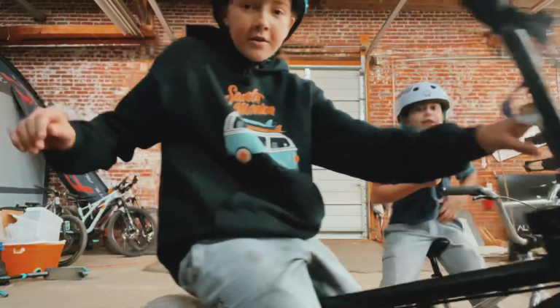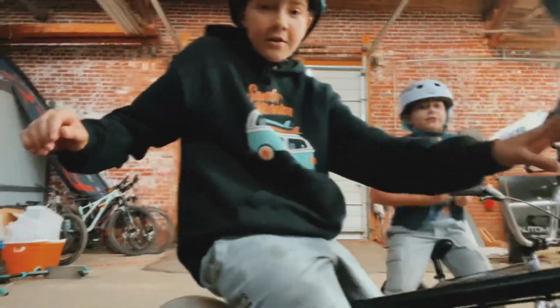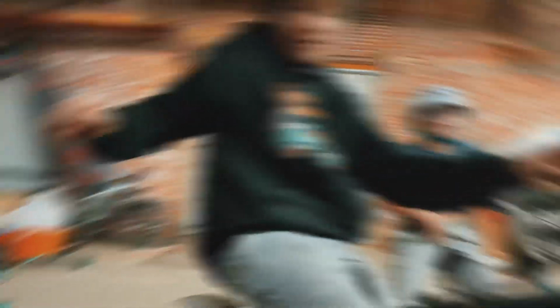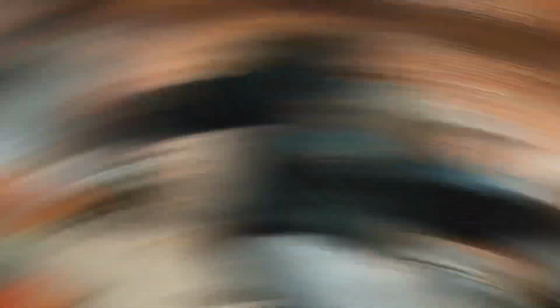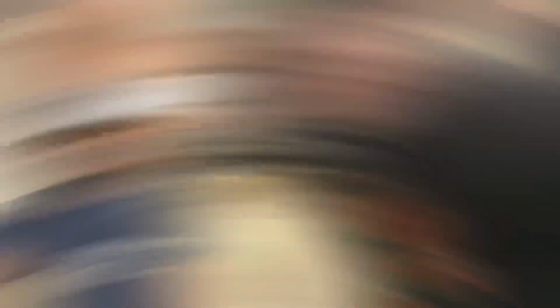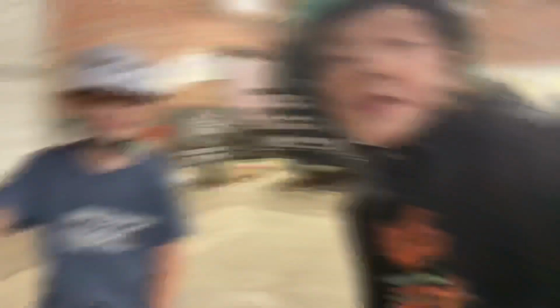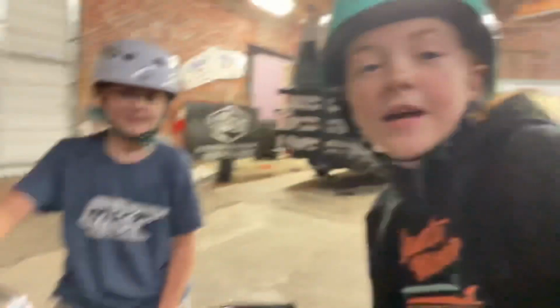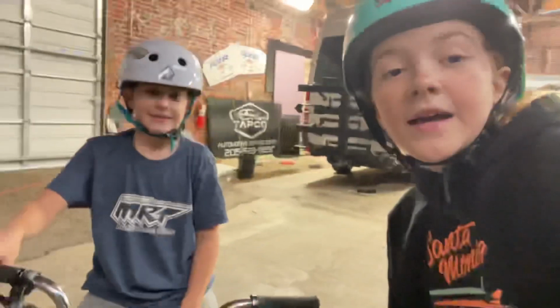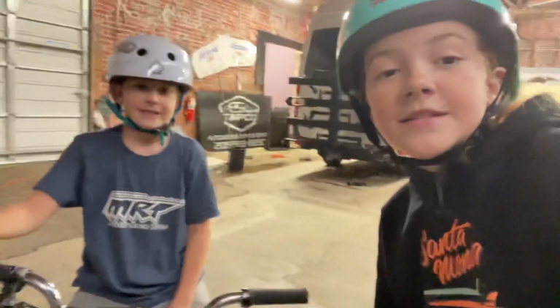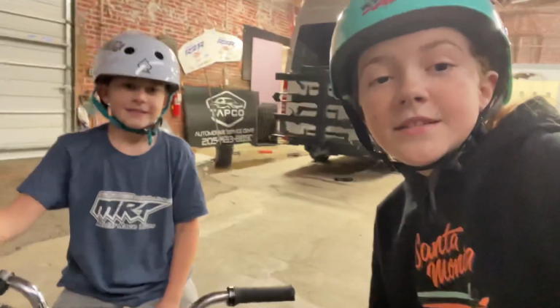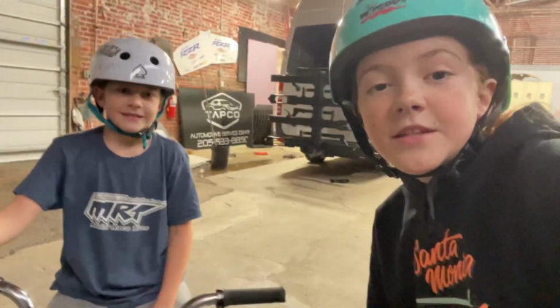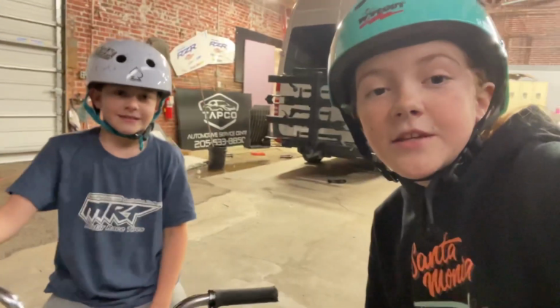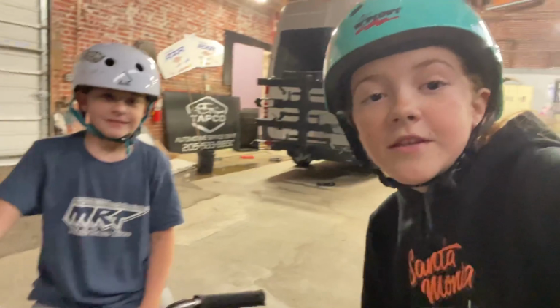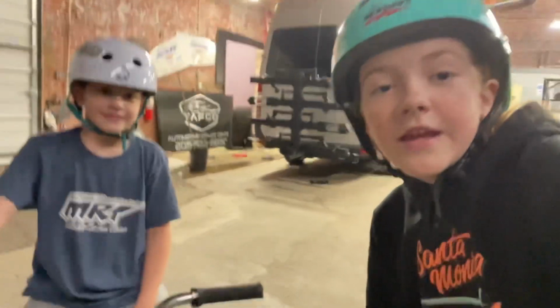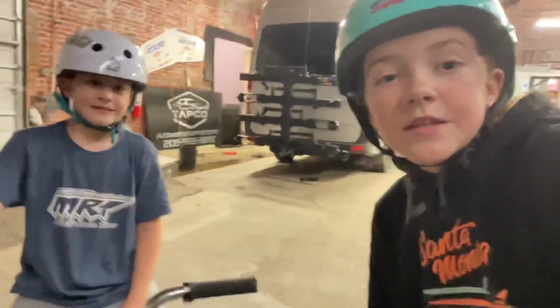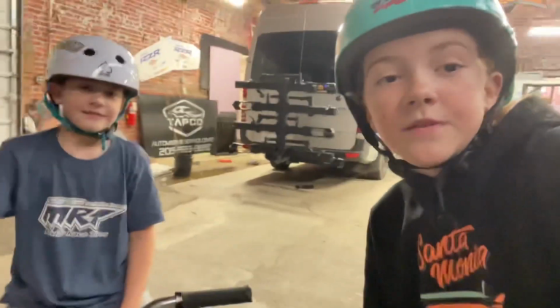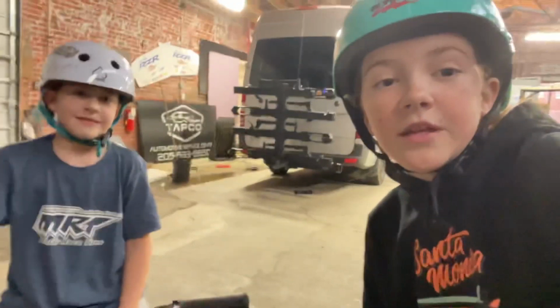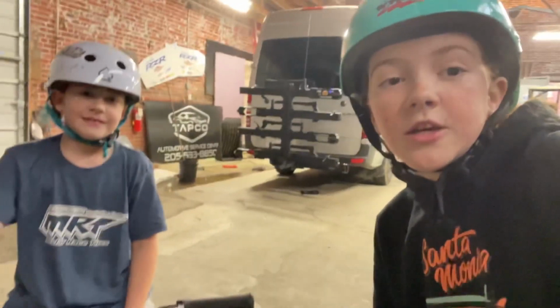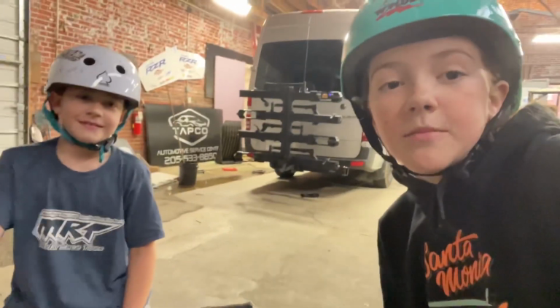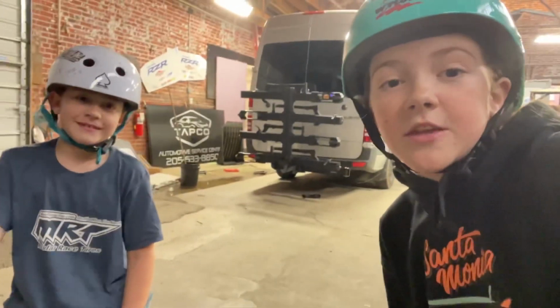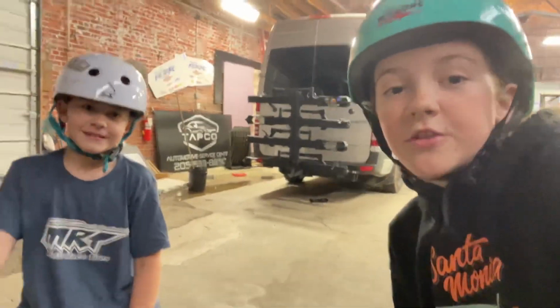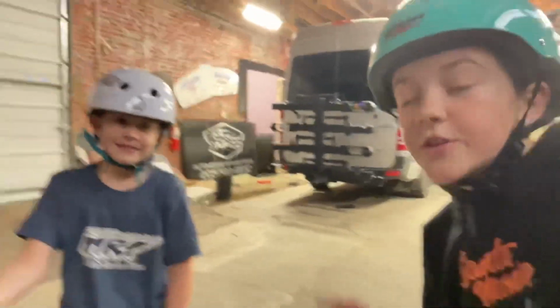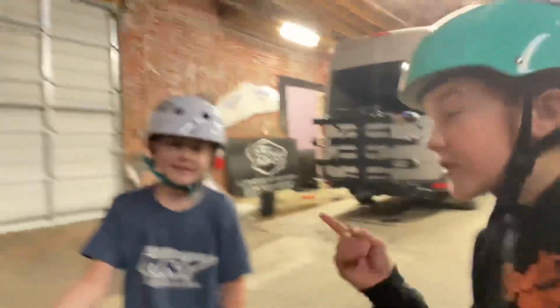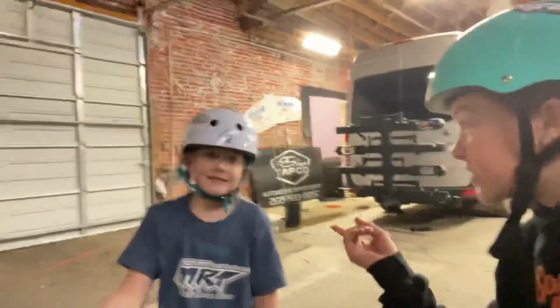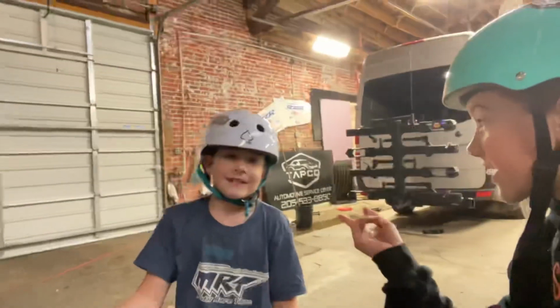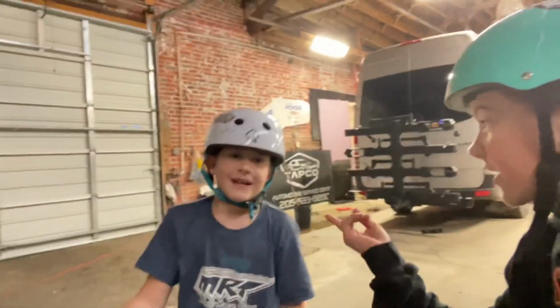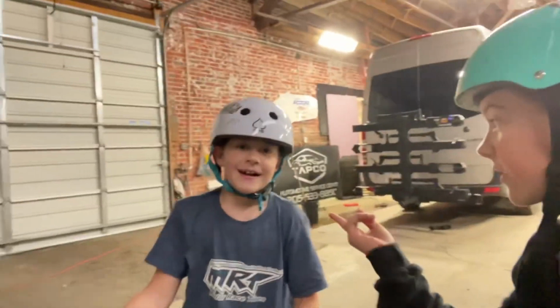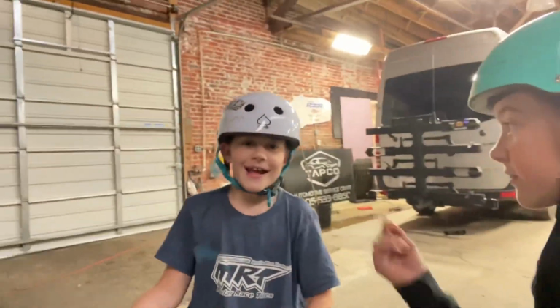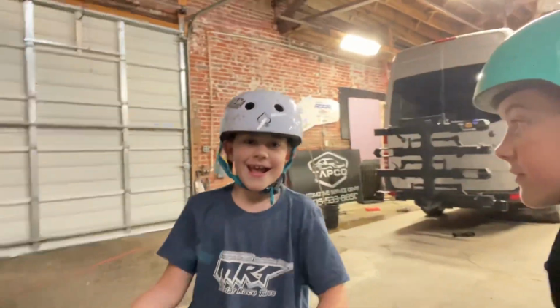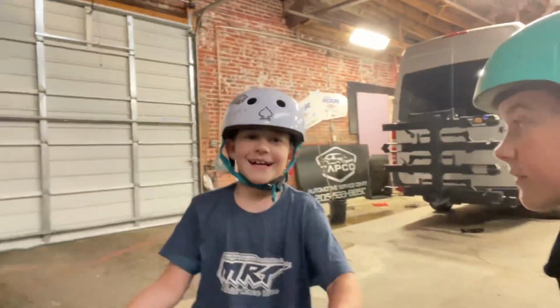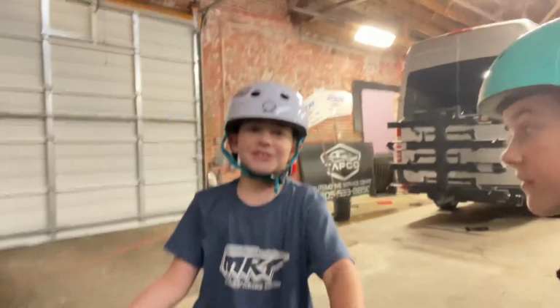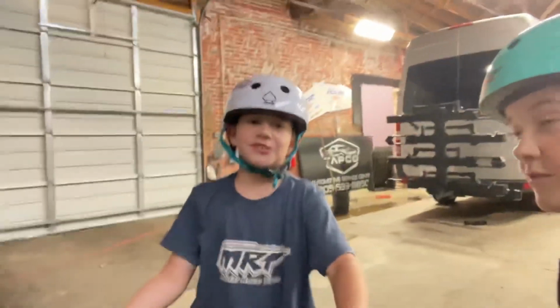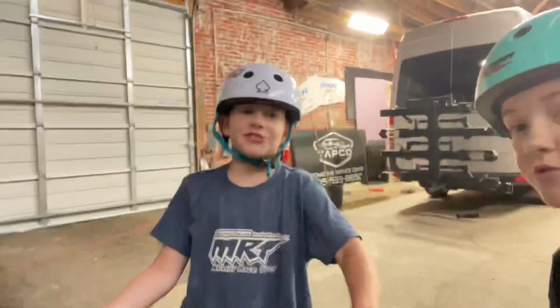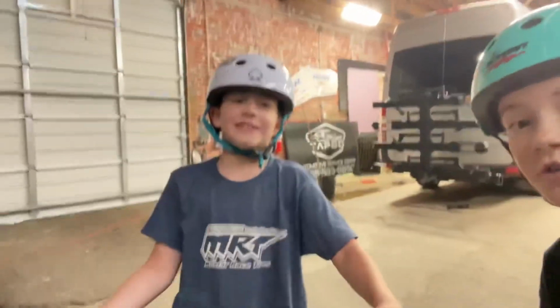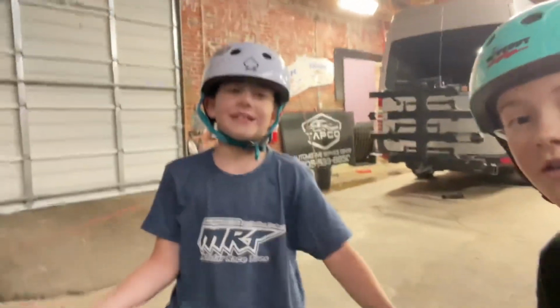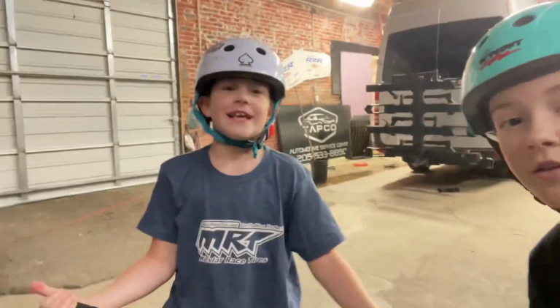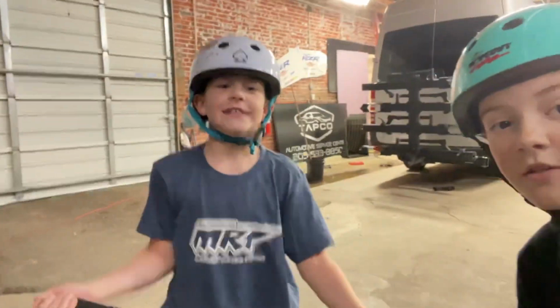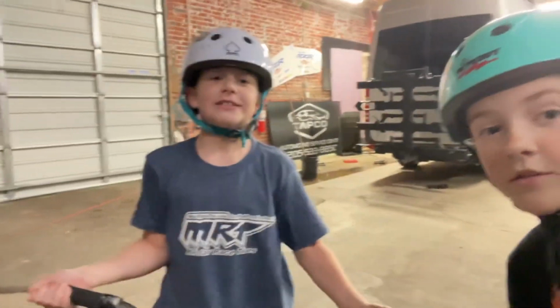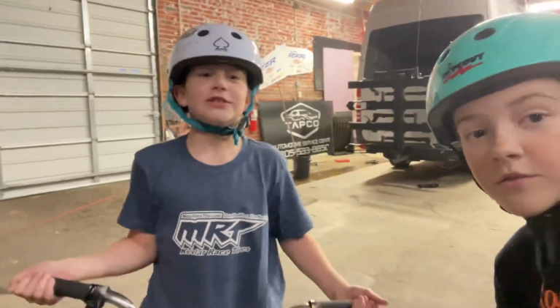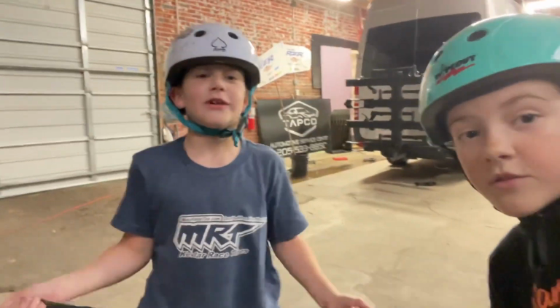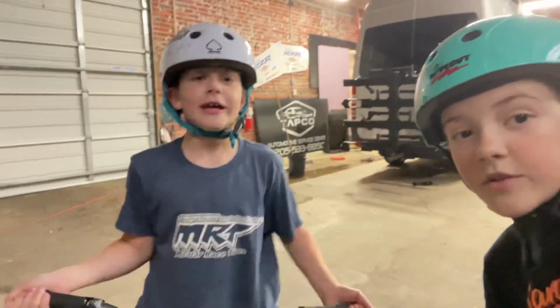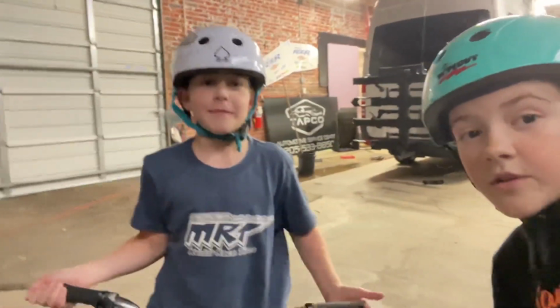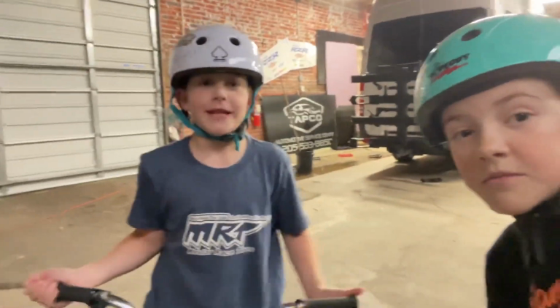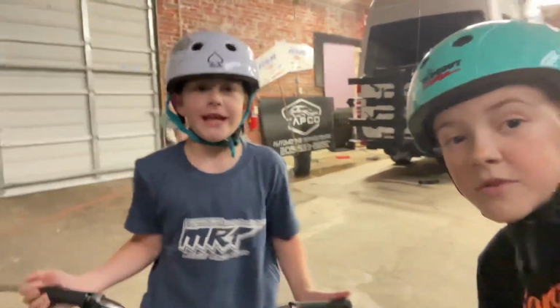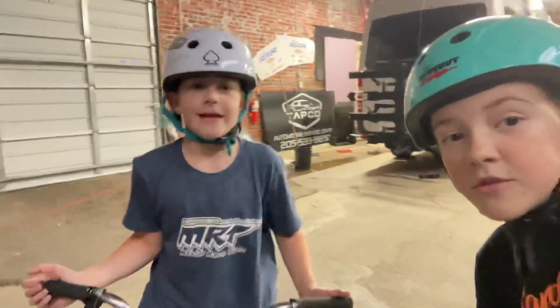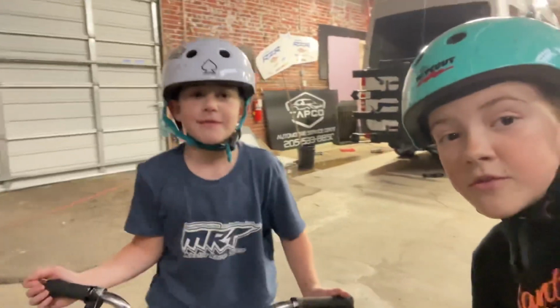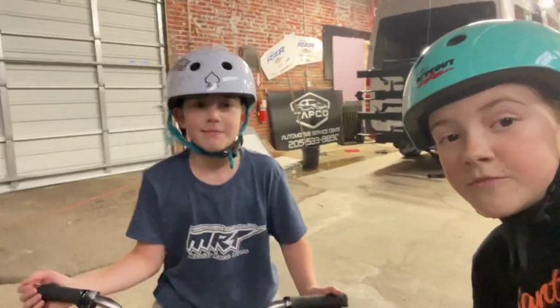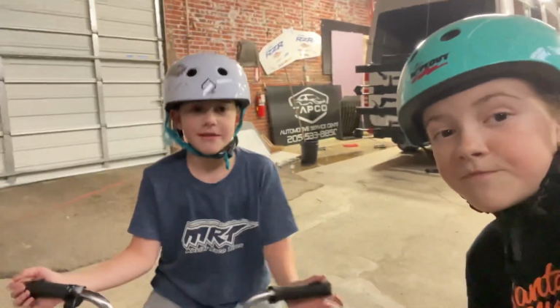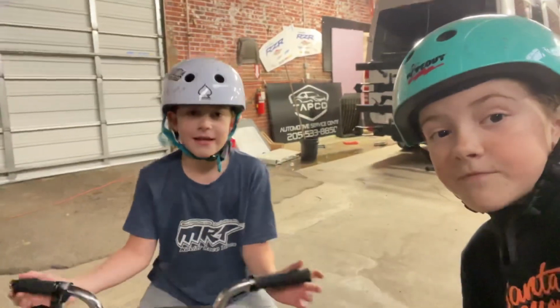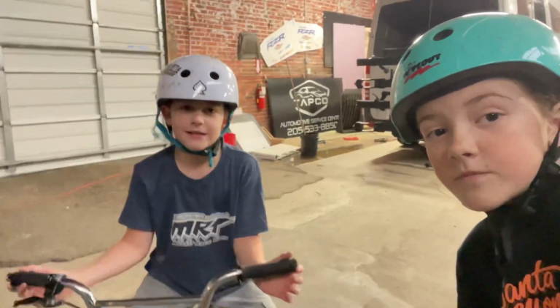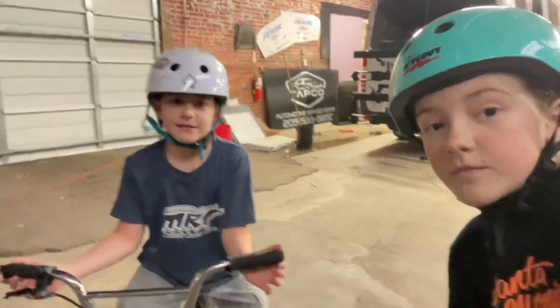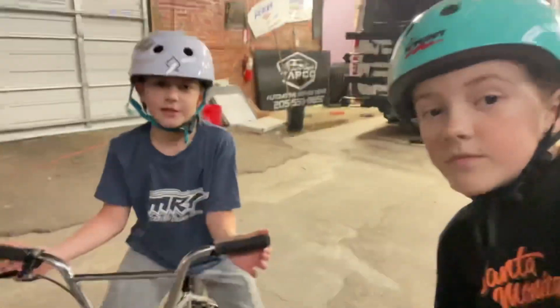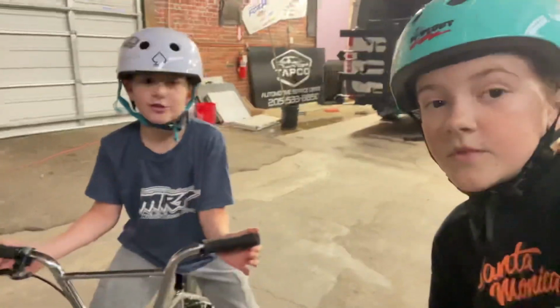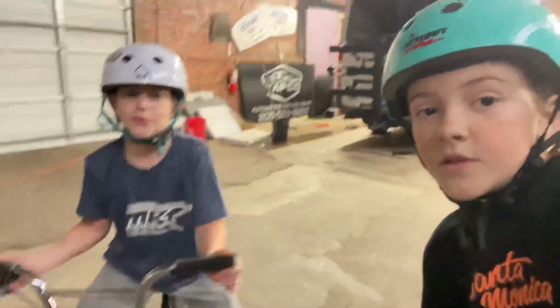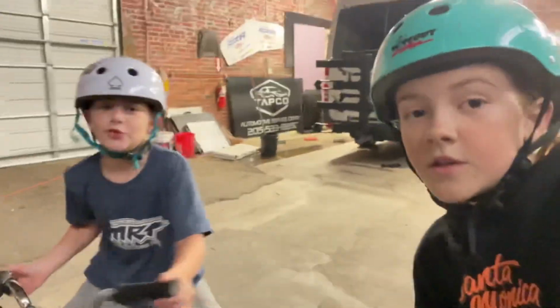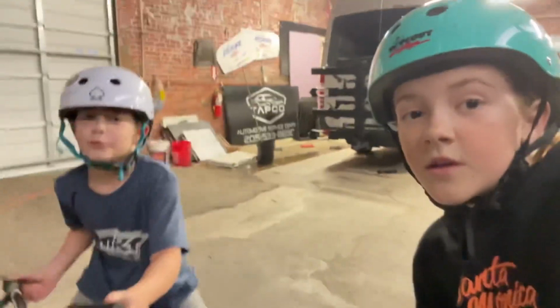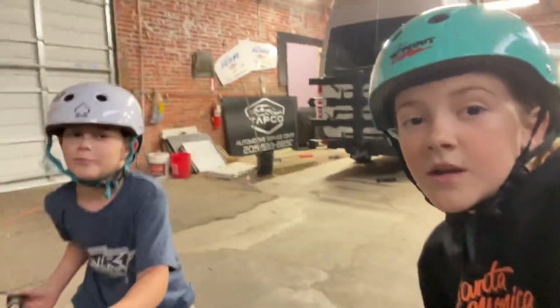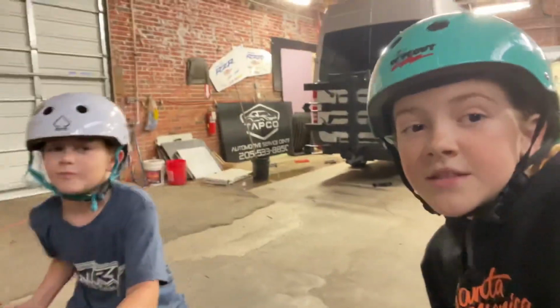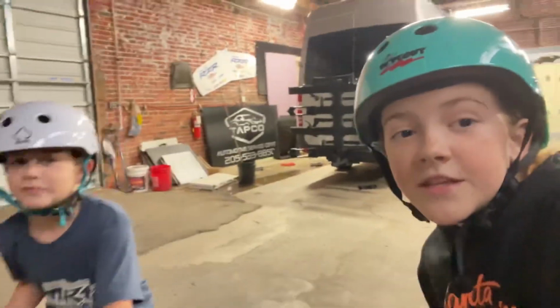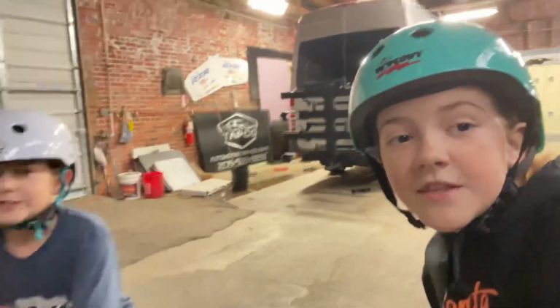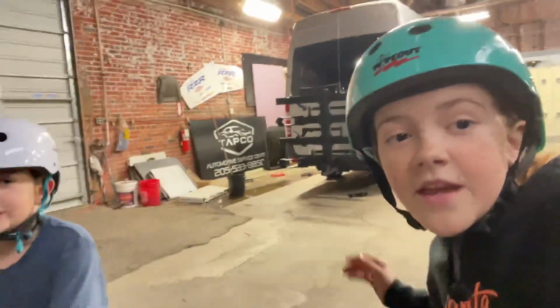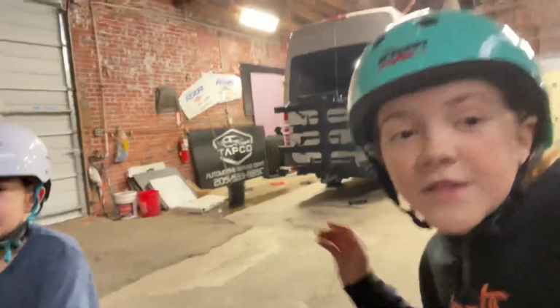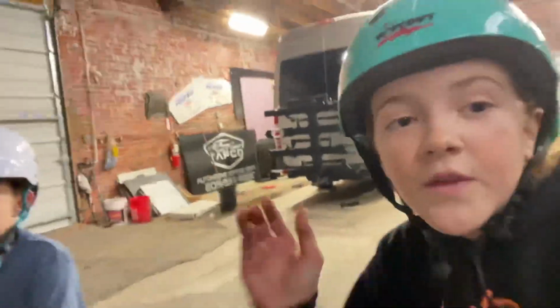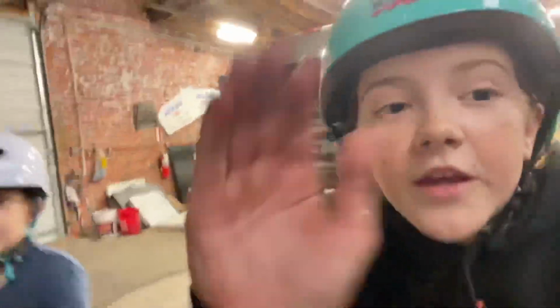Make sure you guys, I'll see you in the next video. Make sure you go check out Harrison Shreds on Instagram and MTB Harrison on YouTube. See you in the next video.